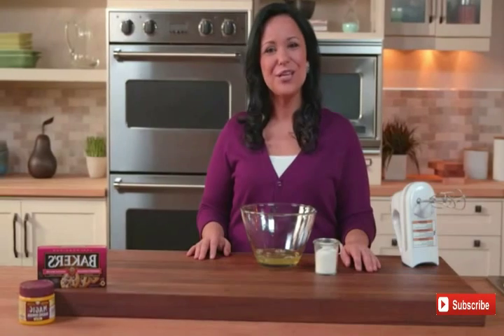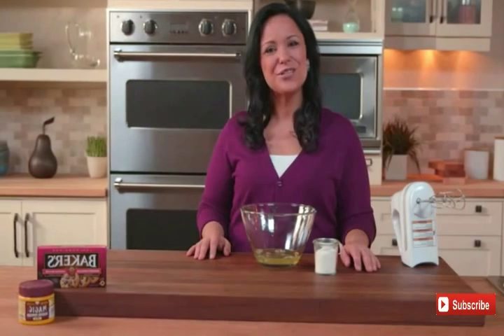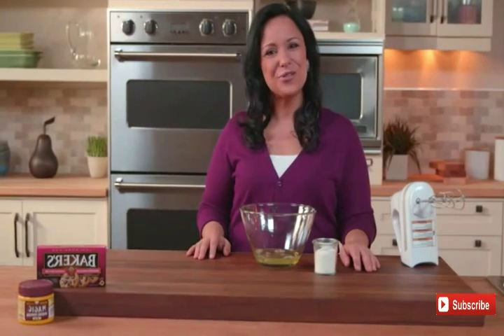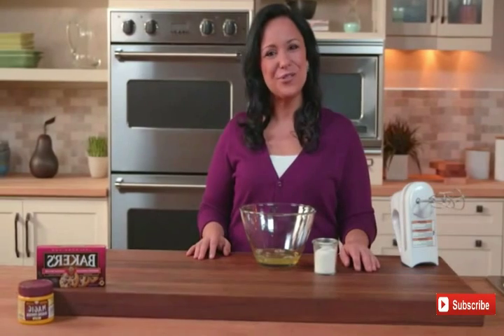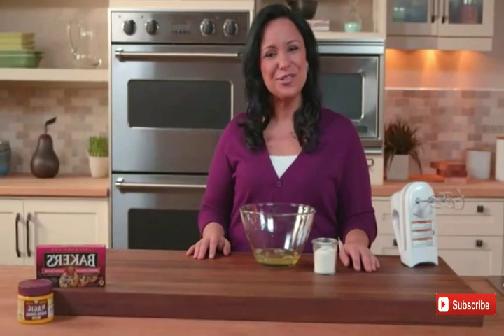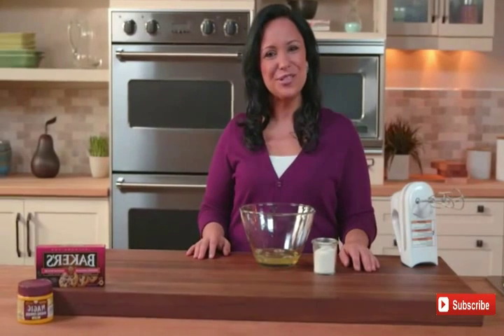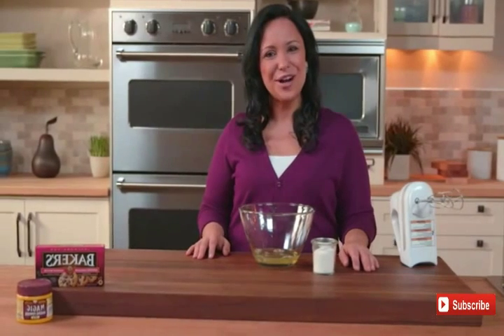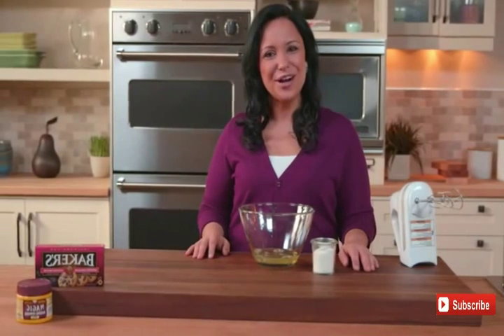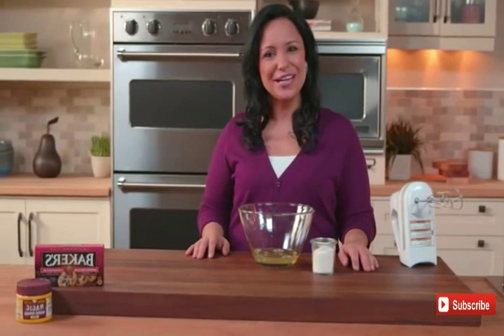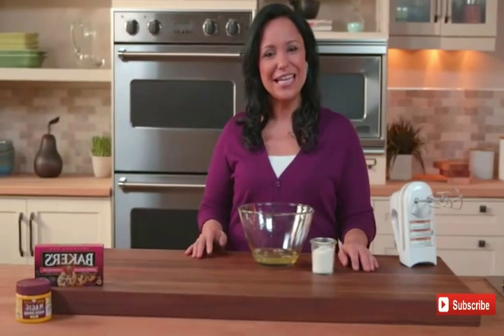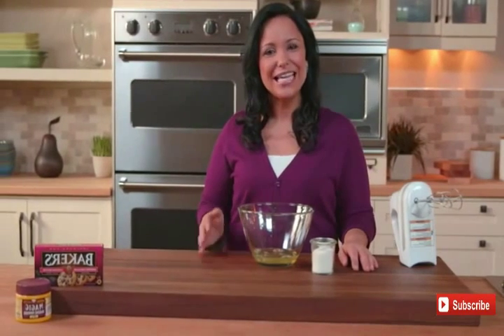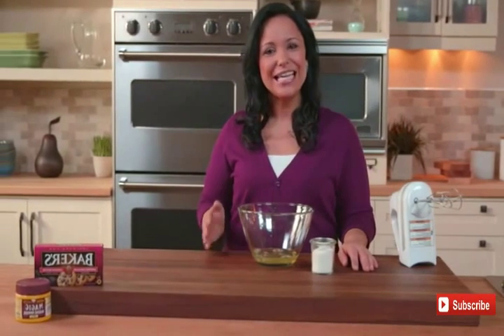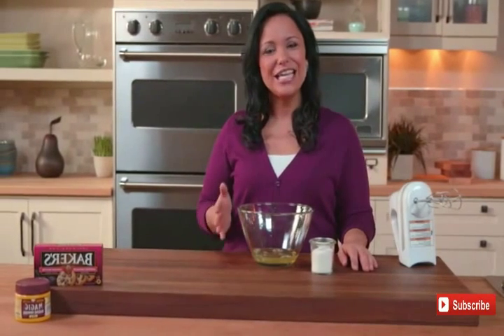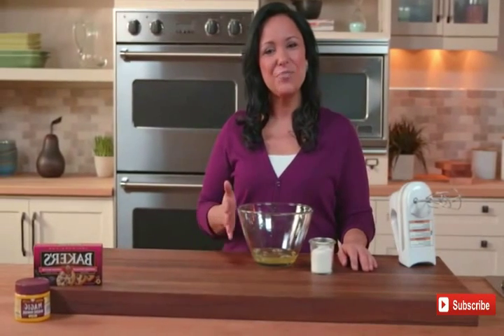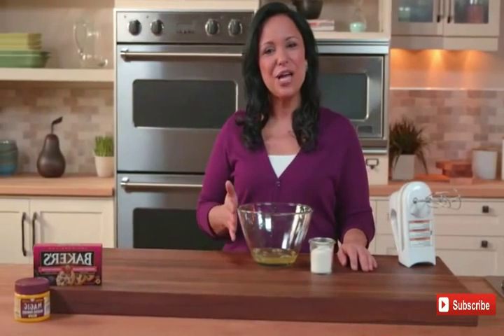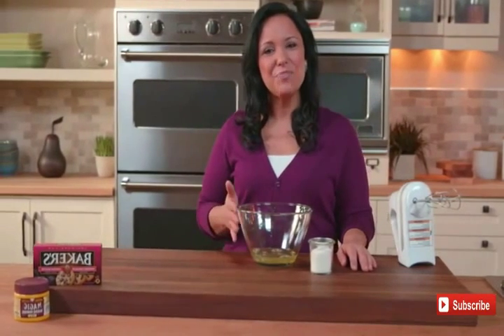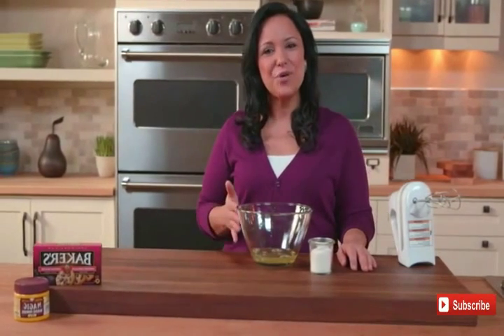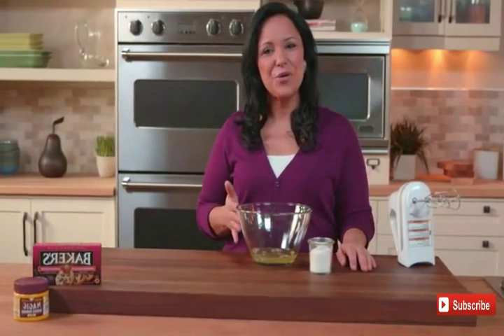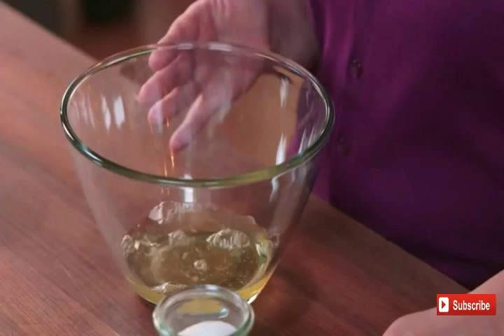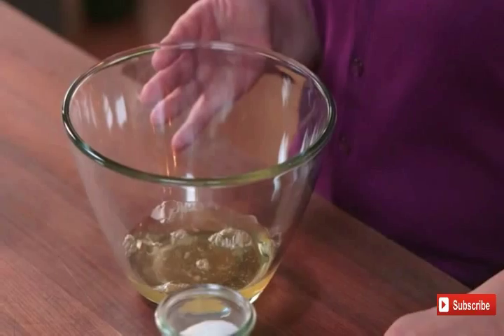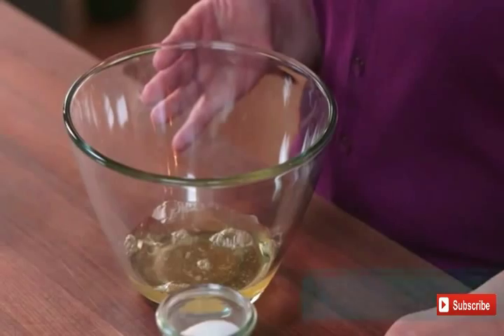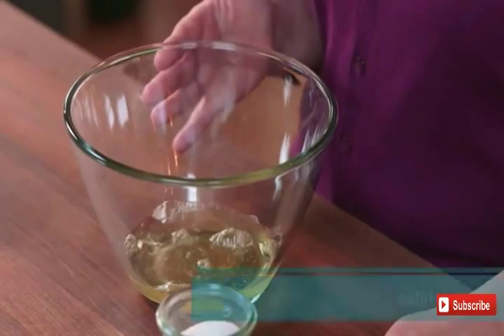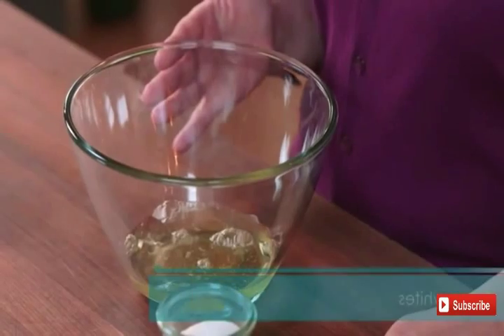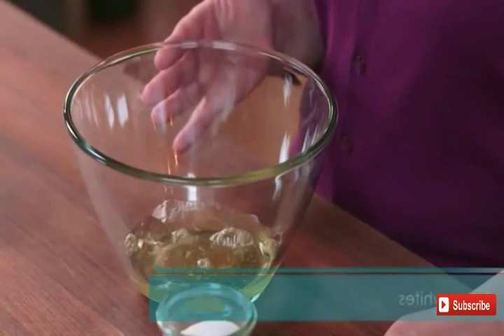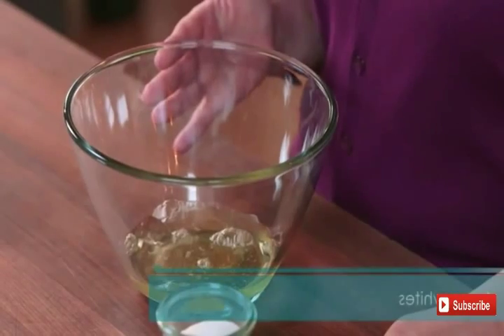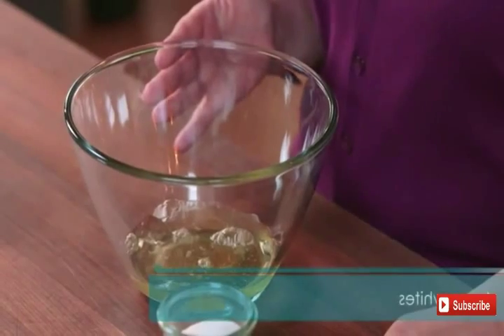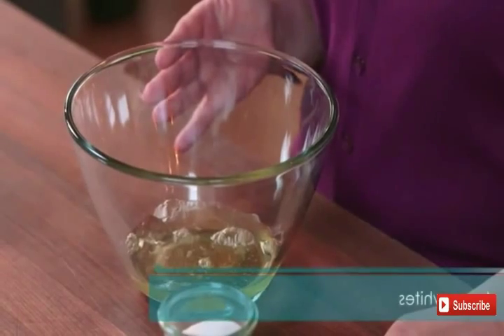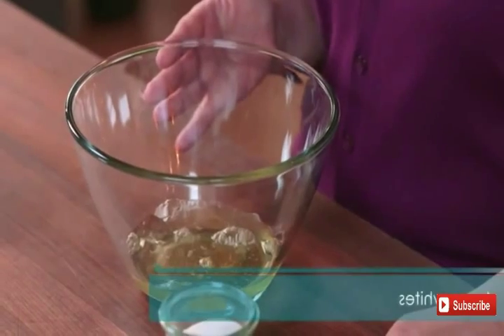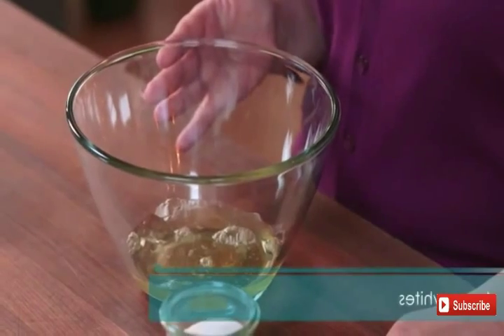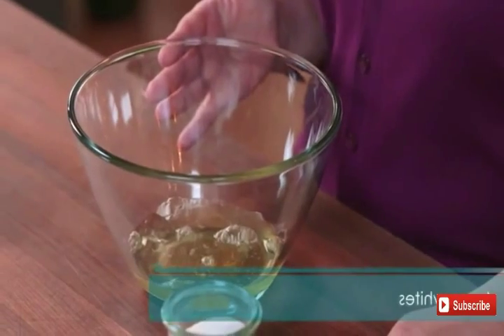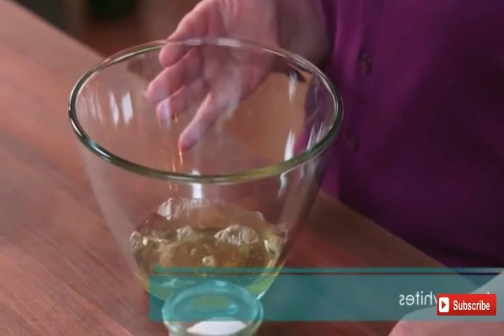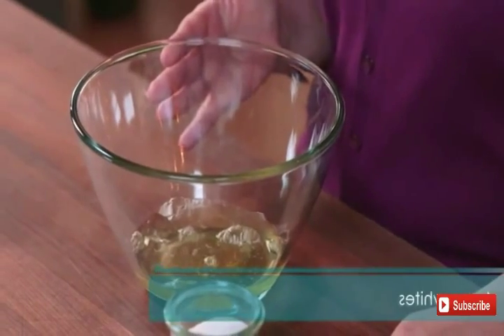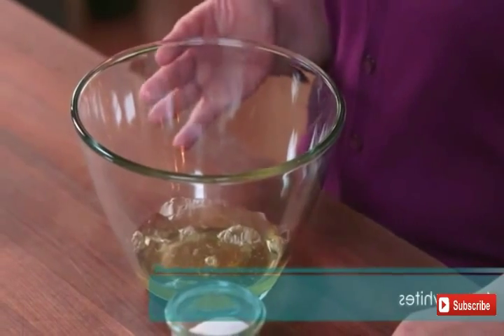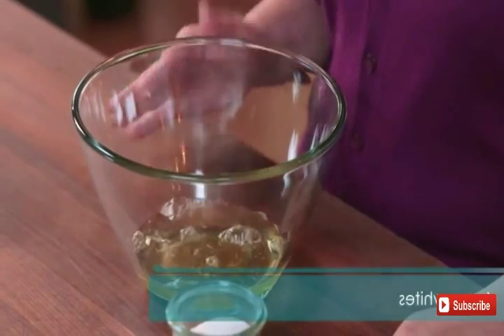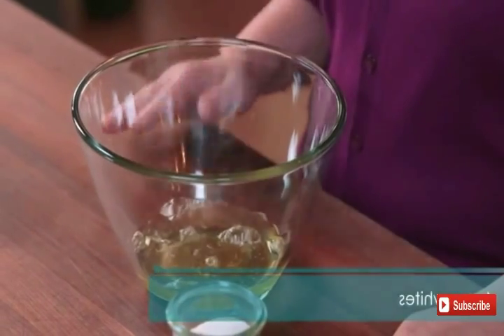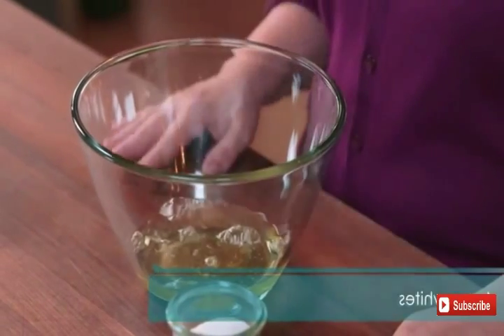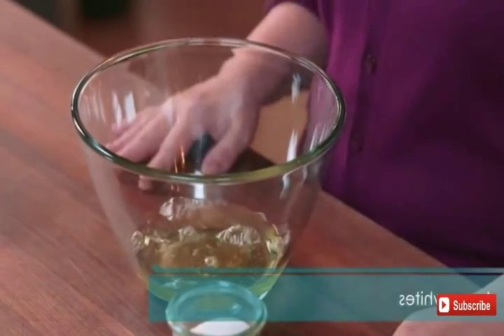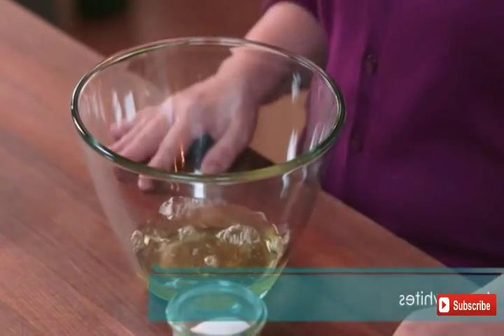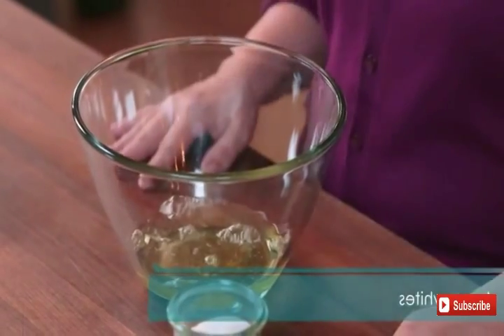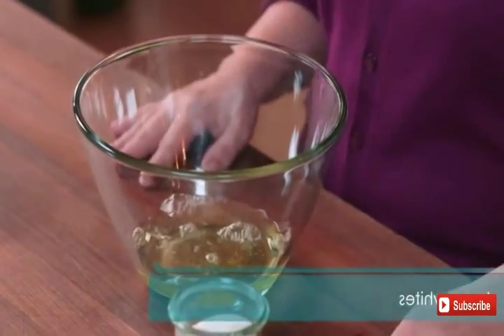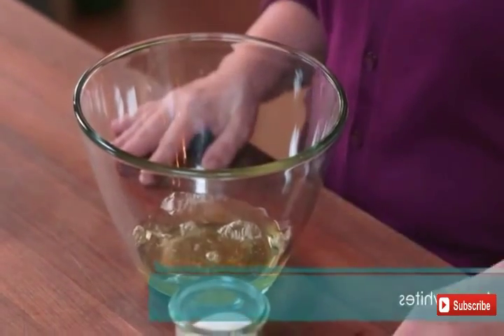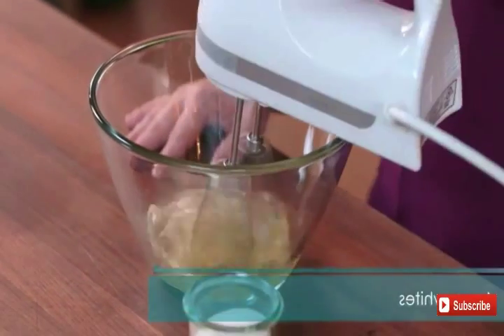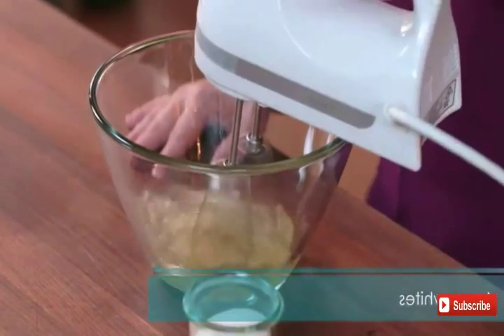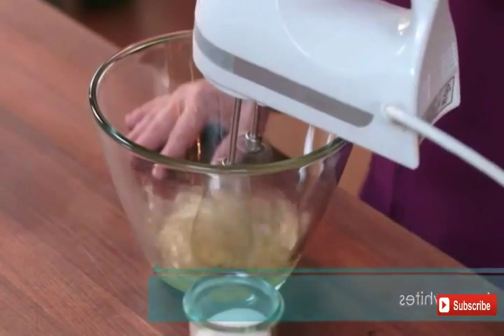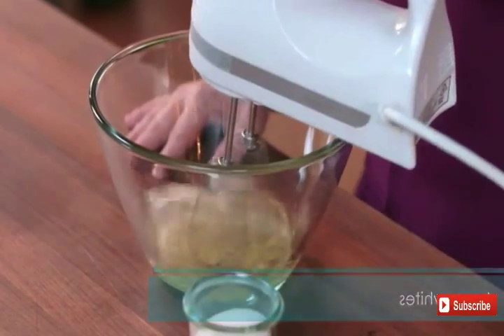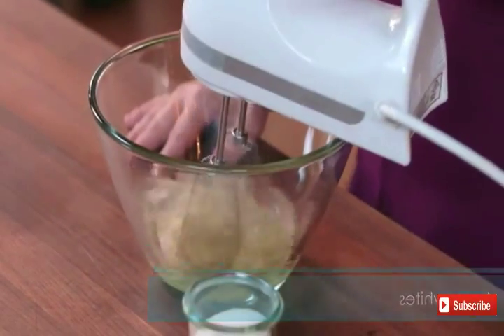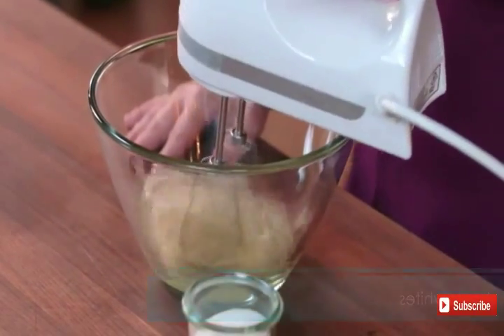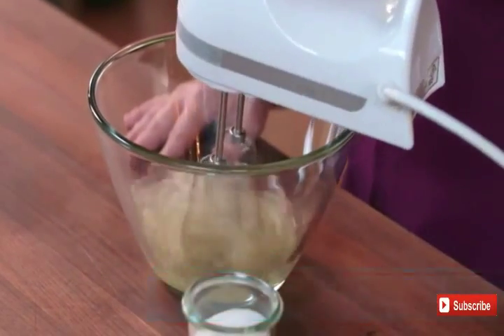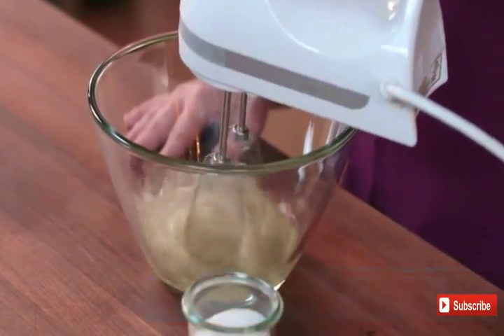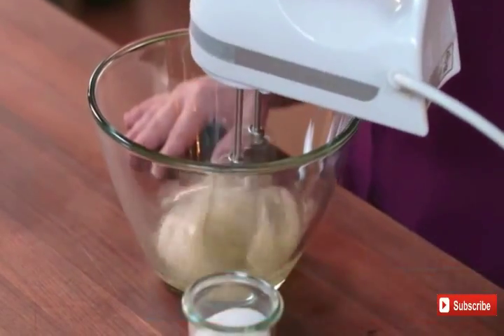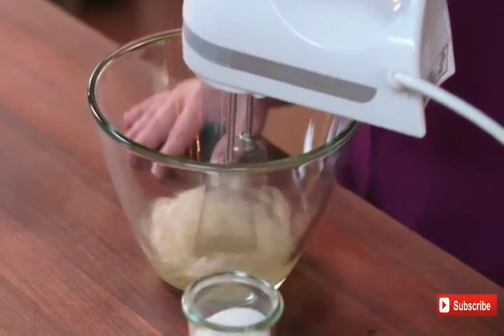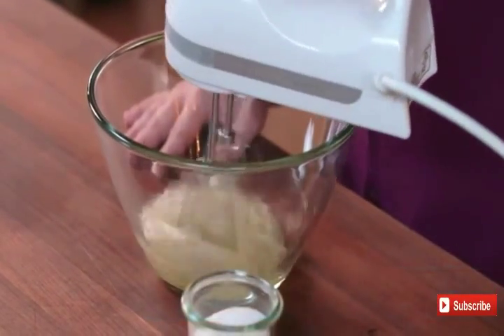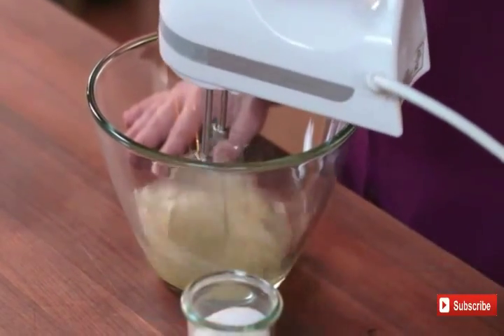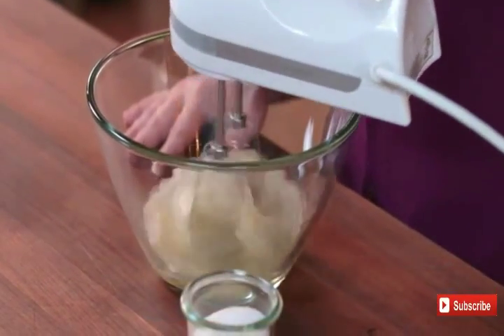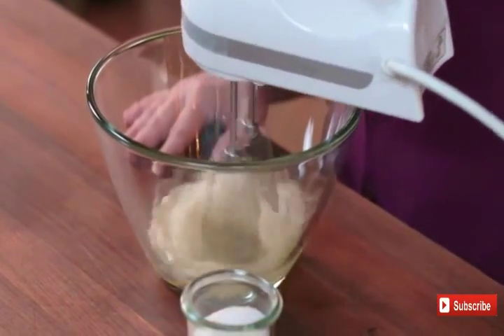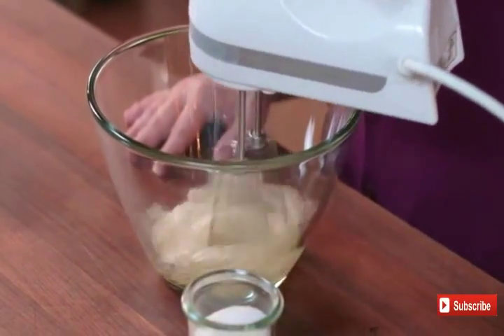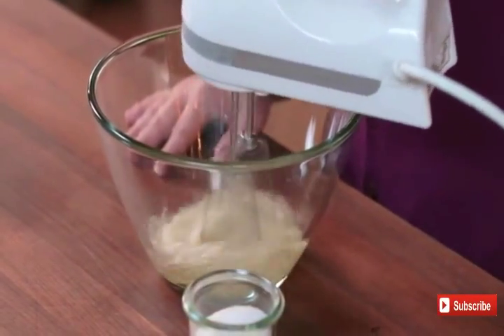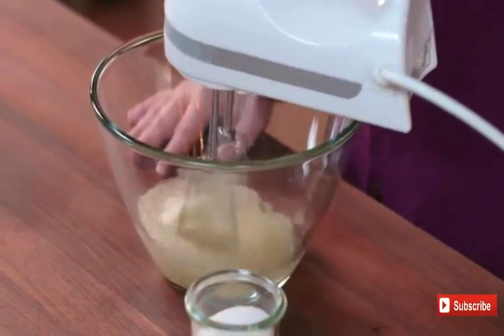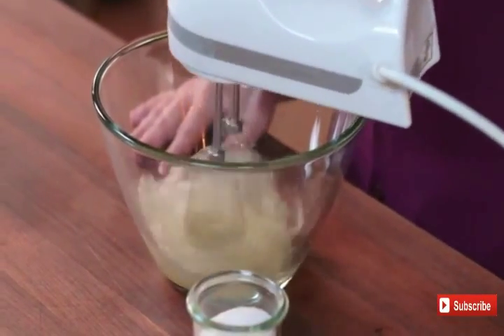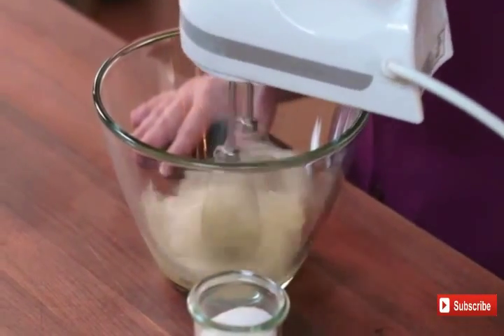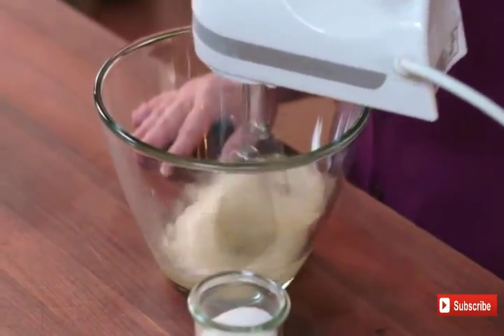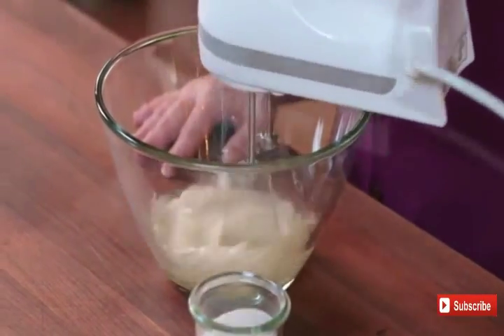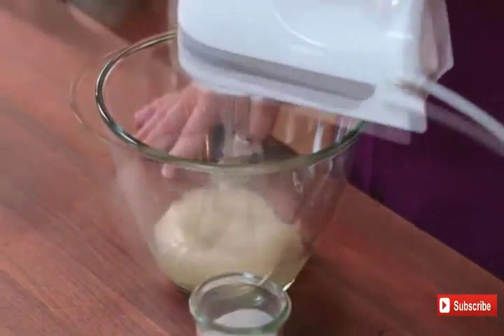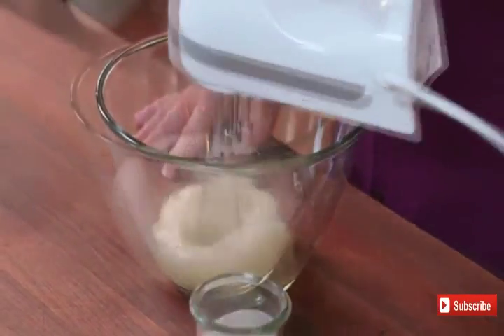So to start, in my bowl I have four egg whites, and I'm going to beat them on high speed until foamy.